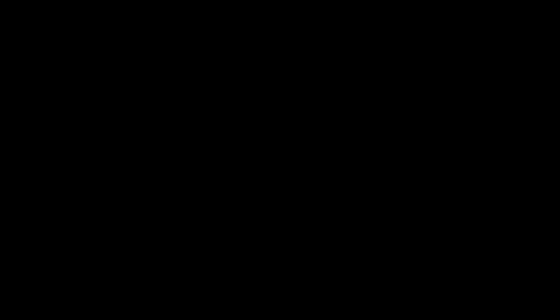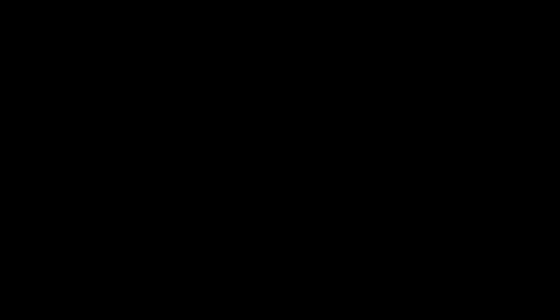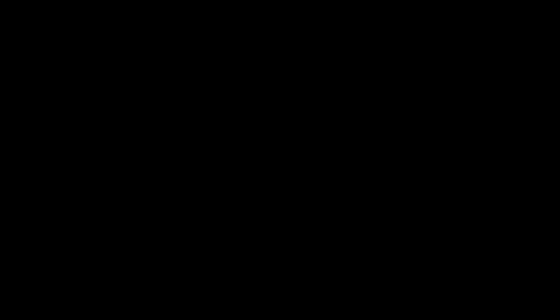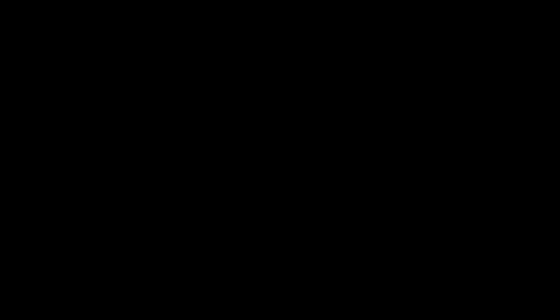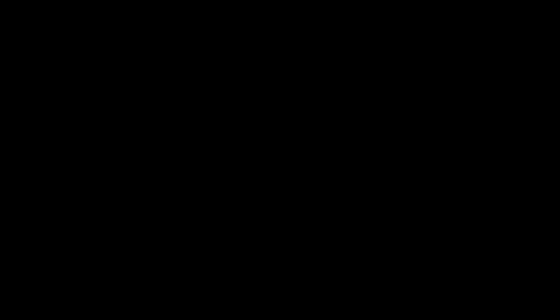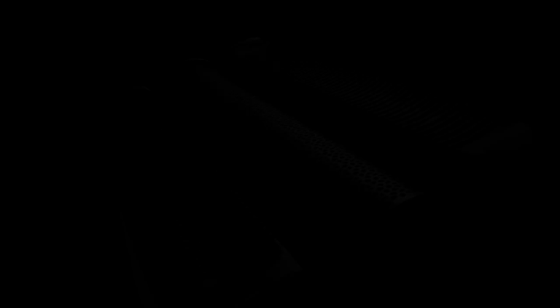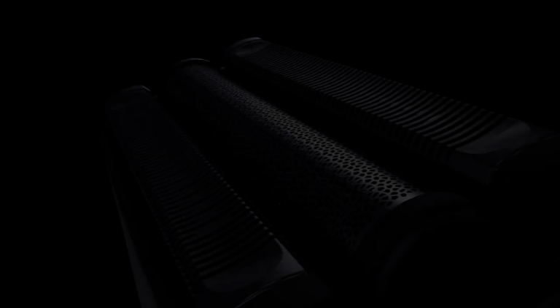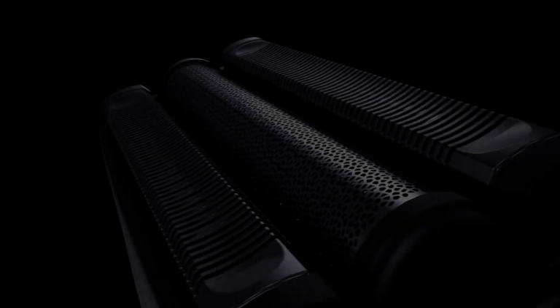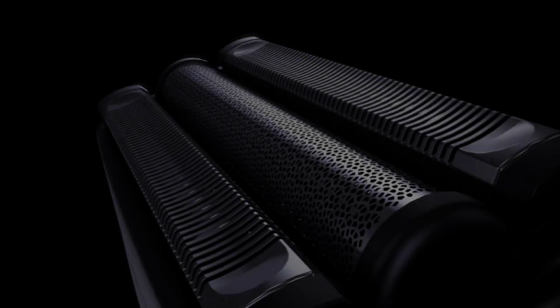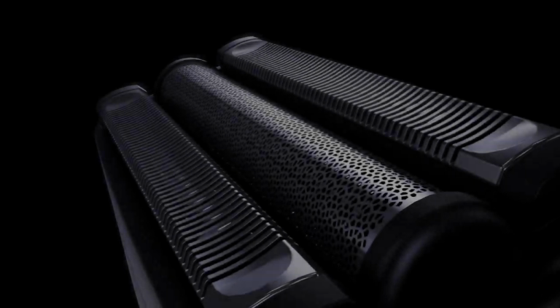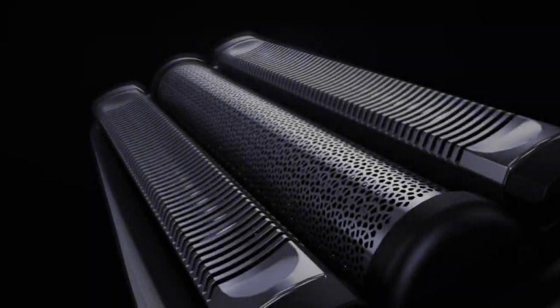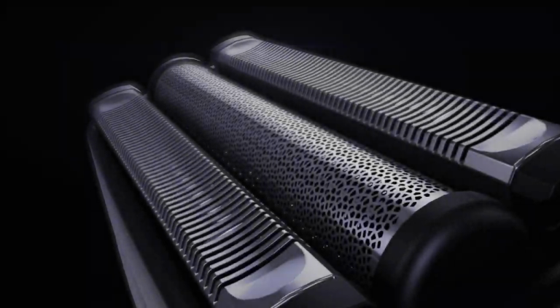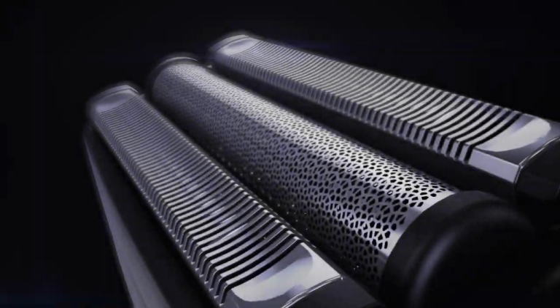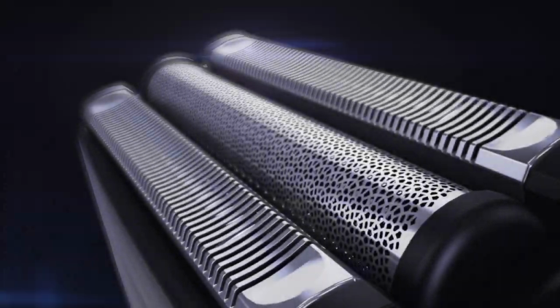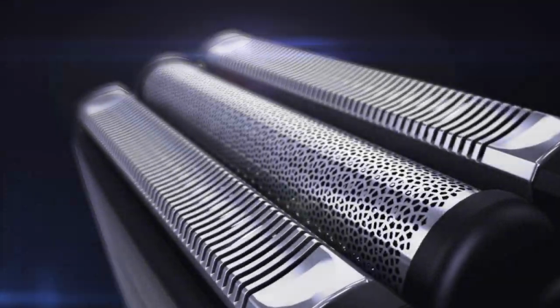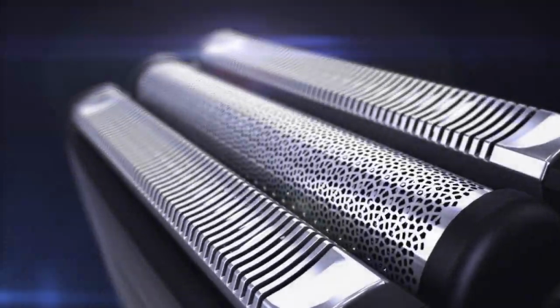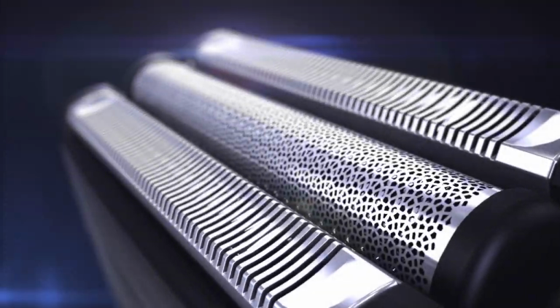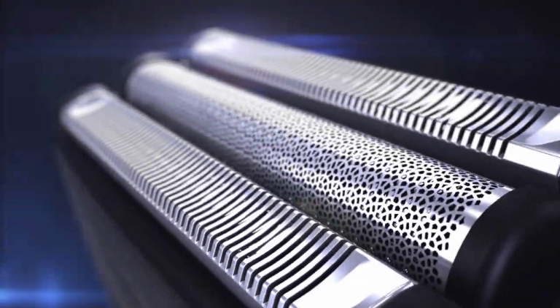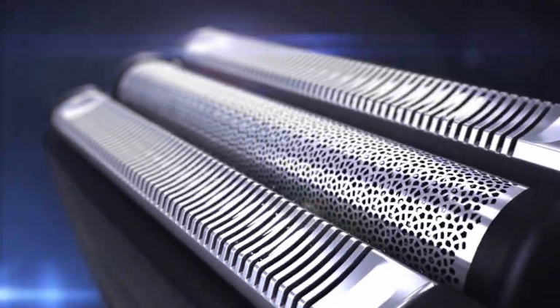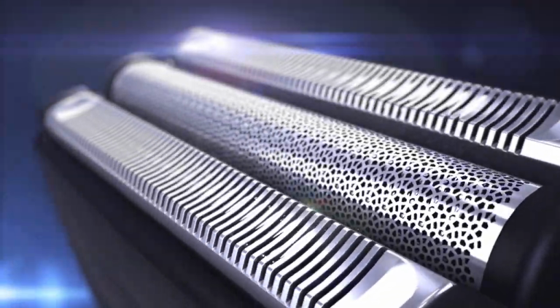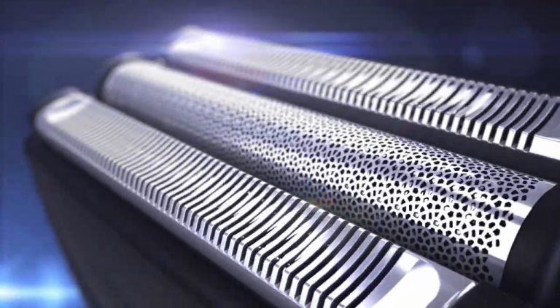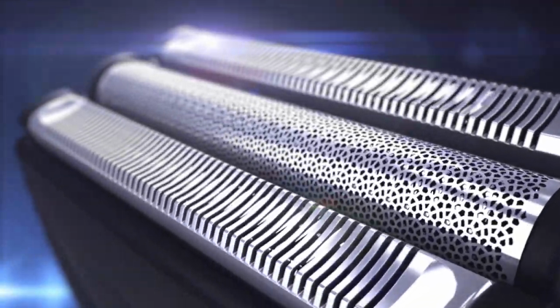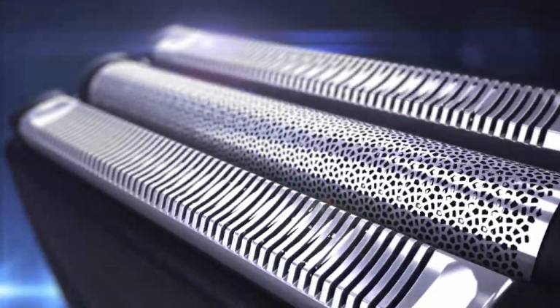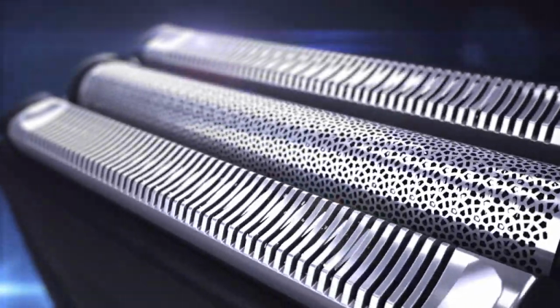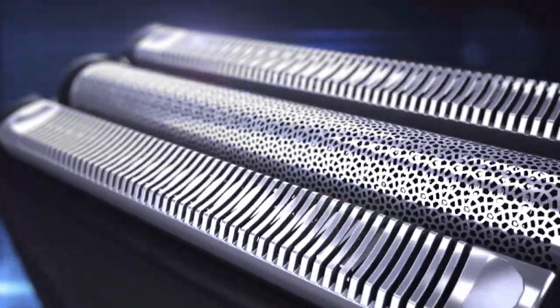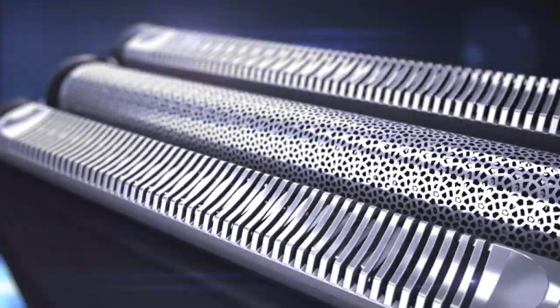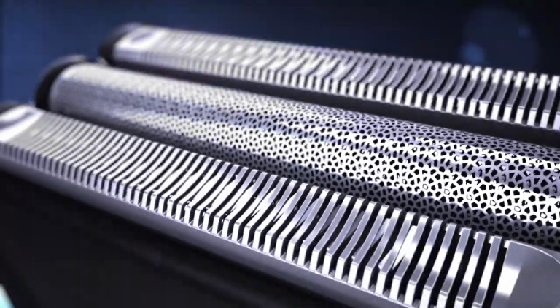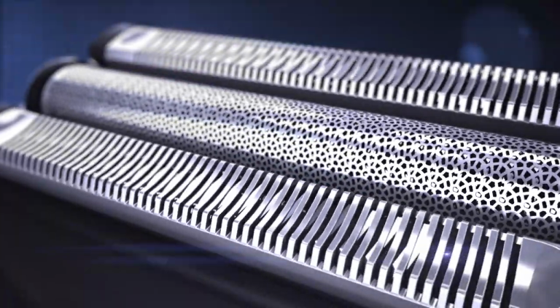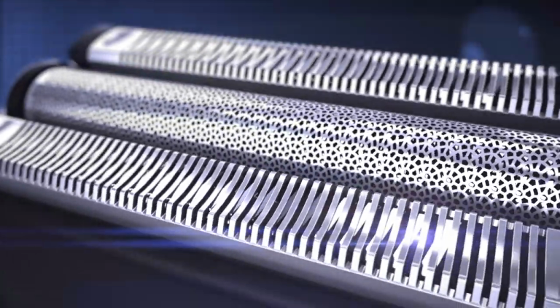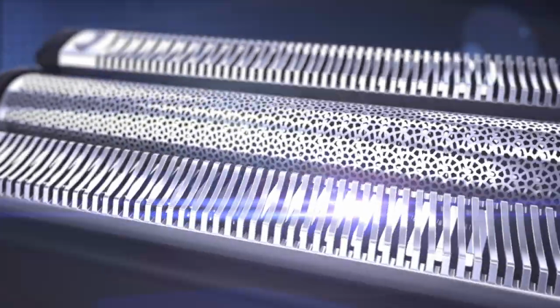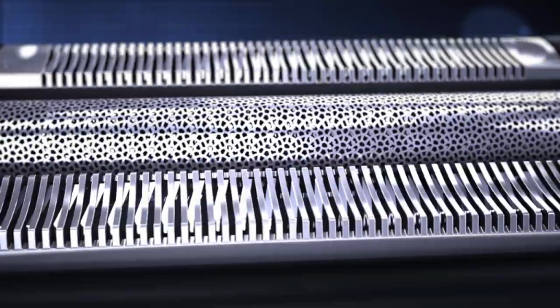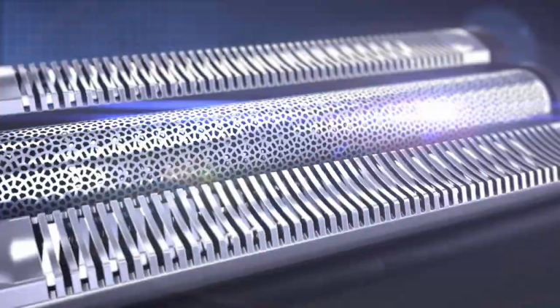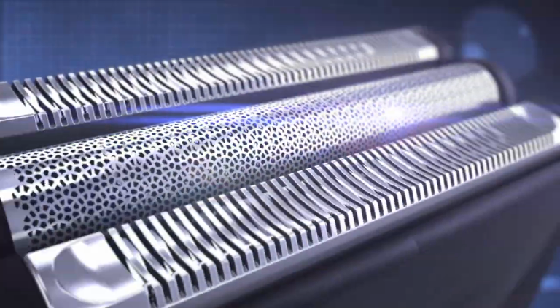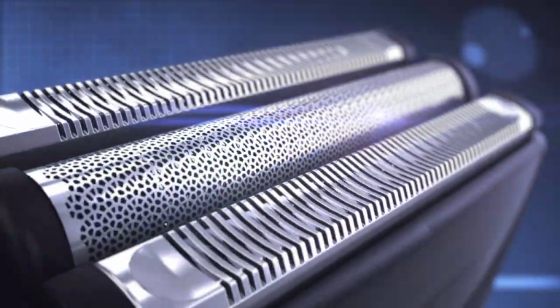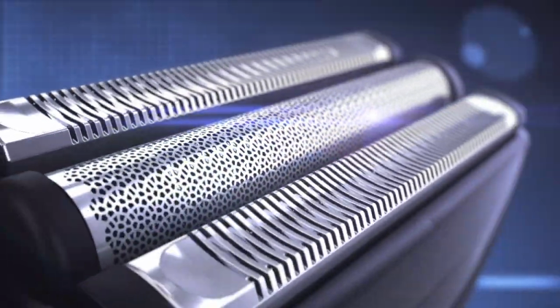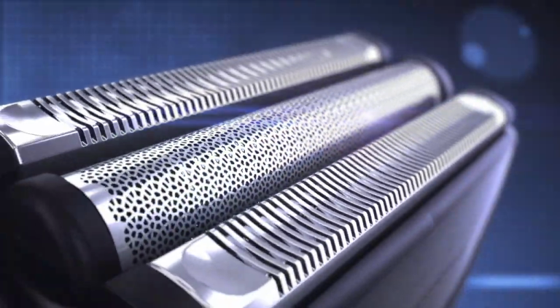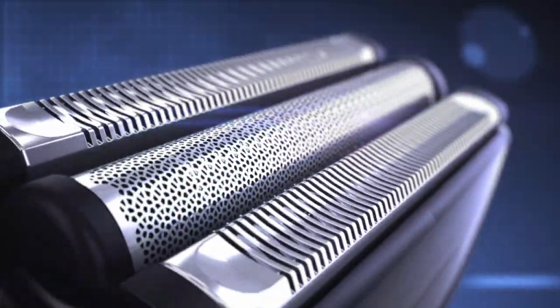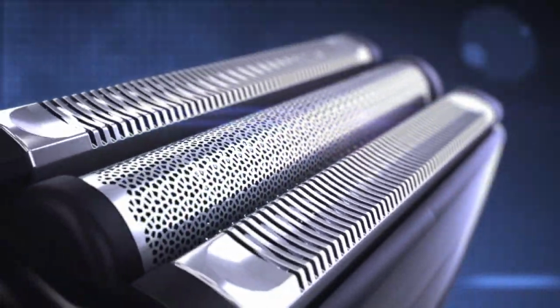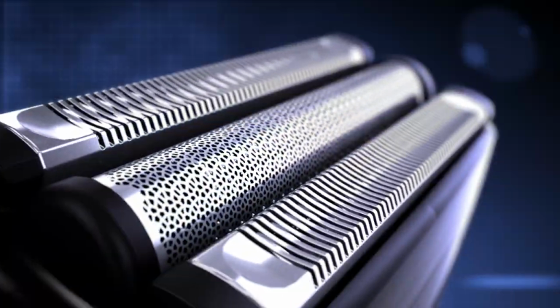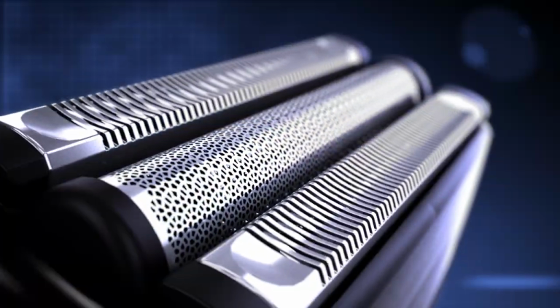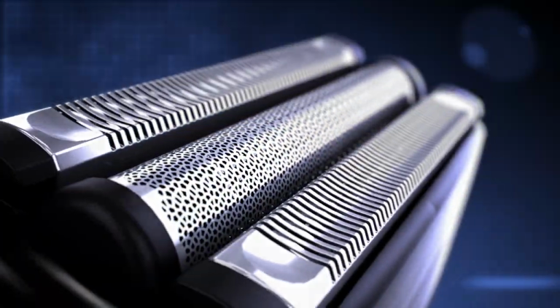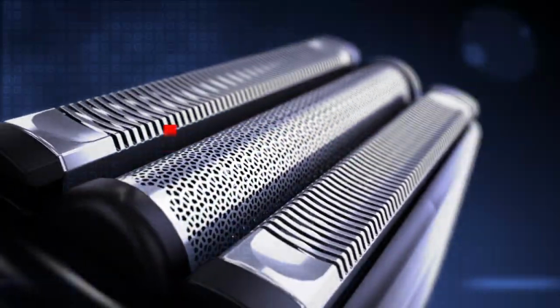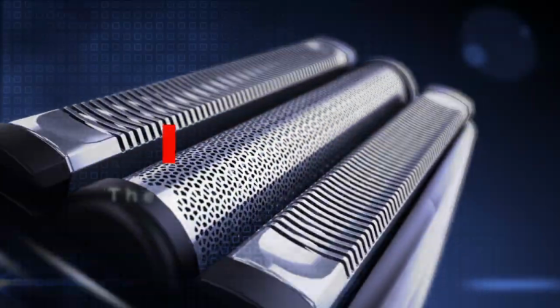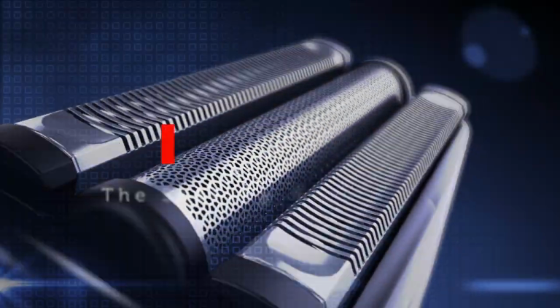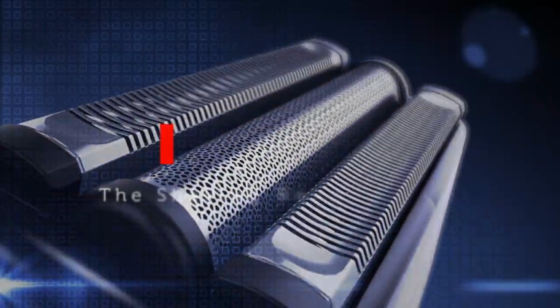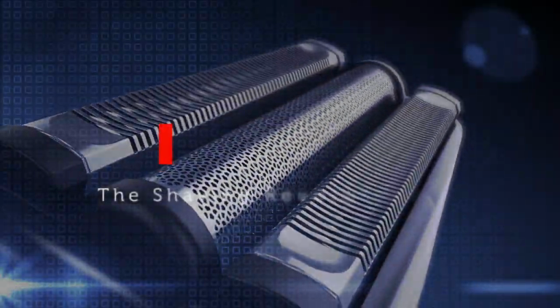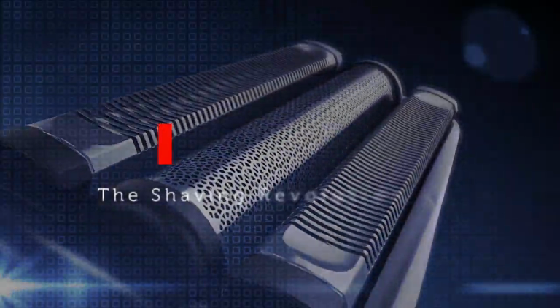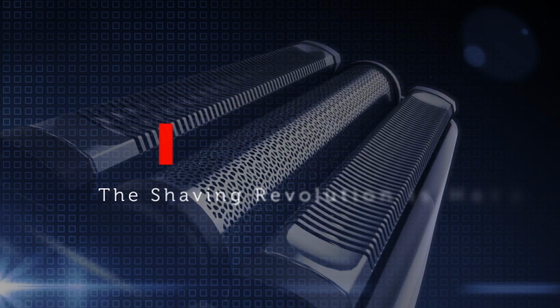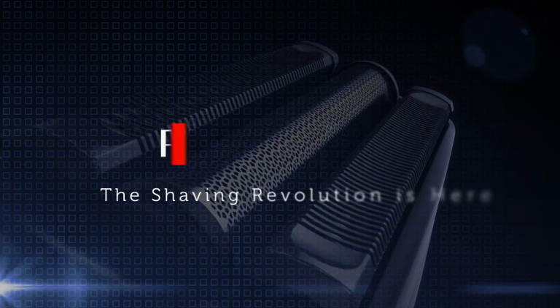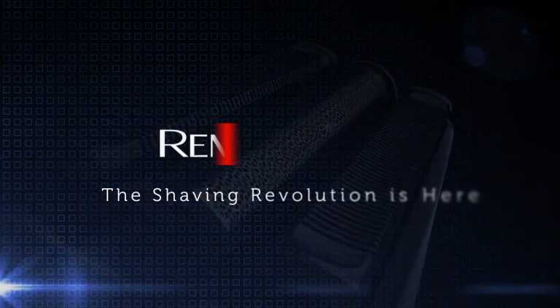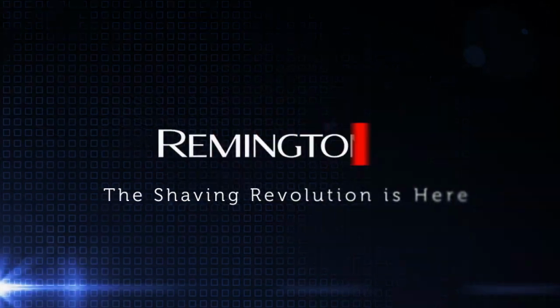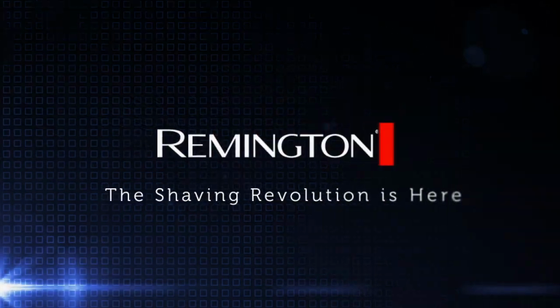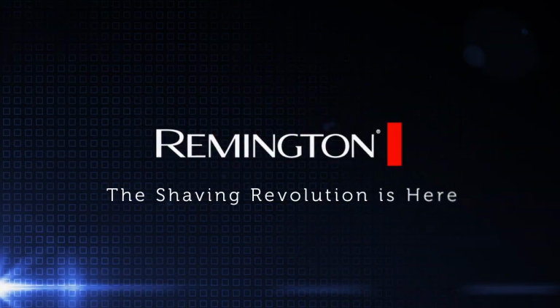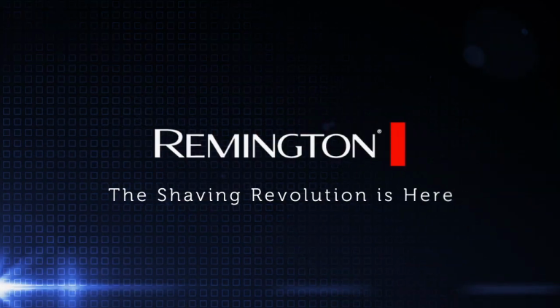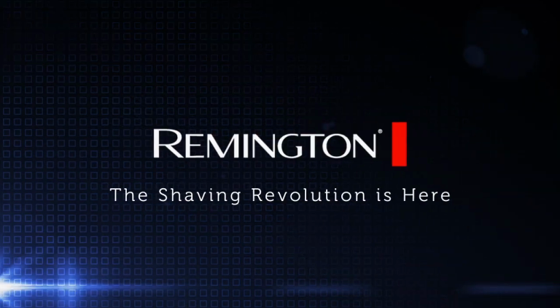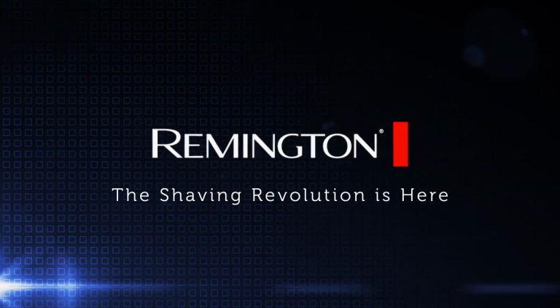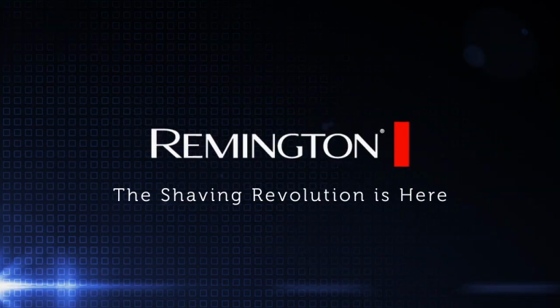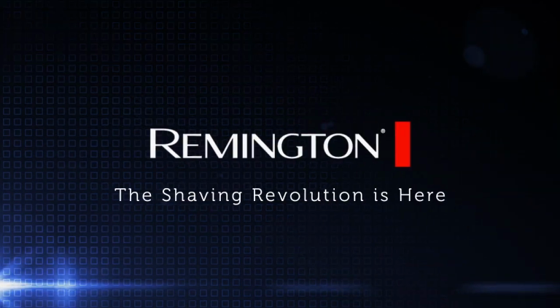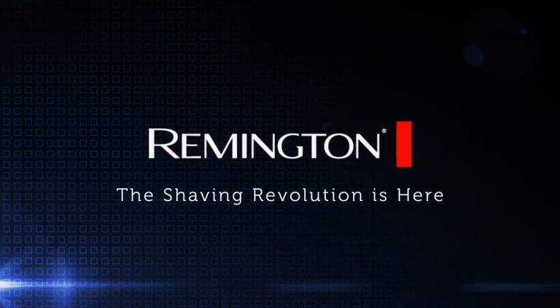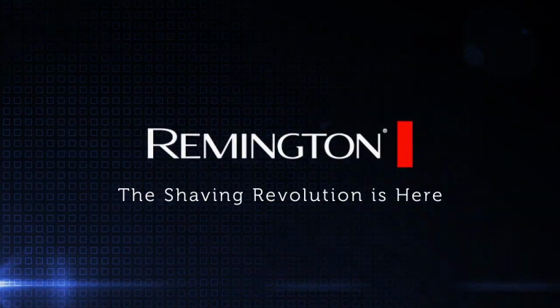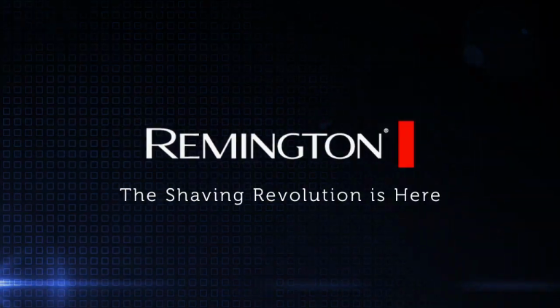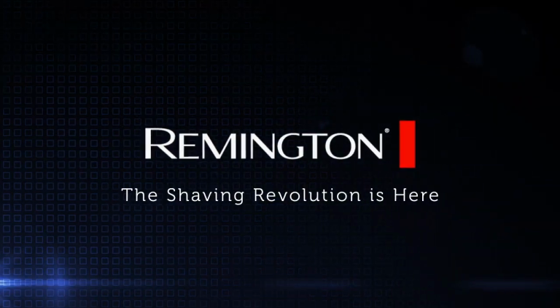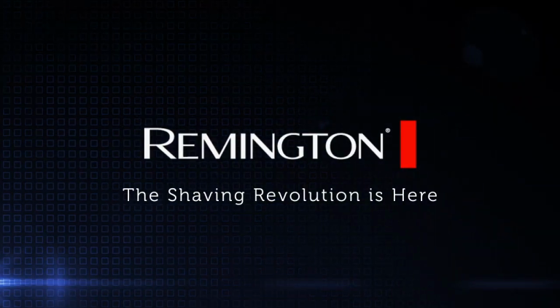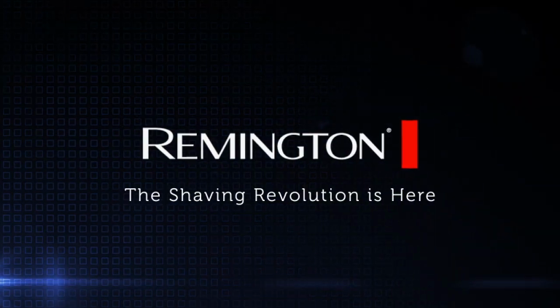For the past 75 years, rotary and foil shavers have dominated electric shaving. Remington is about to change that.